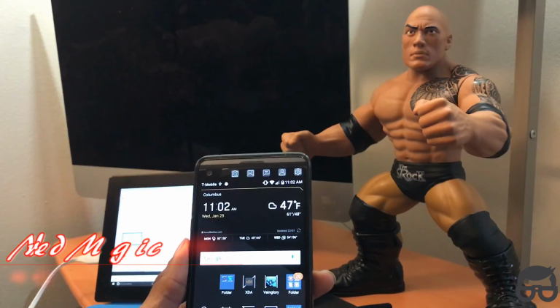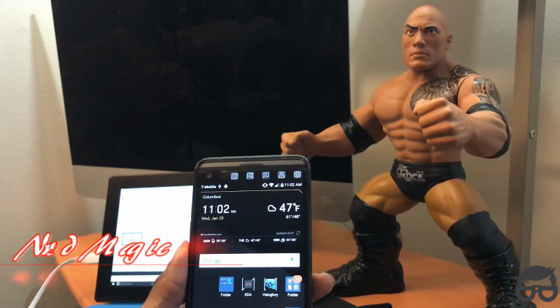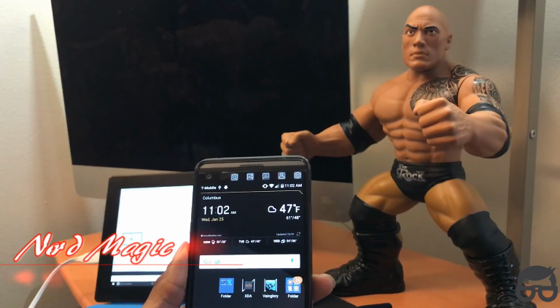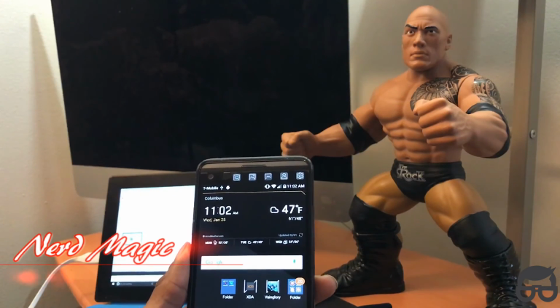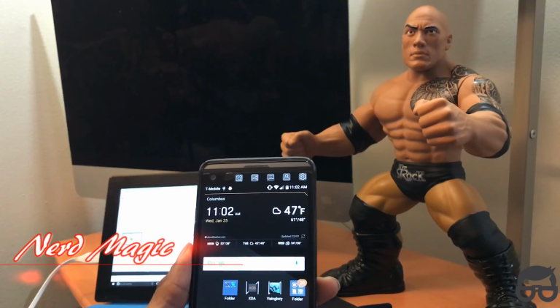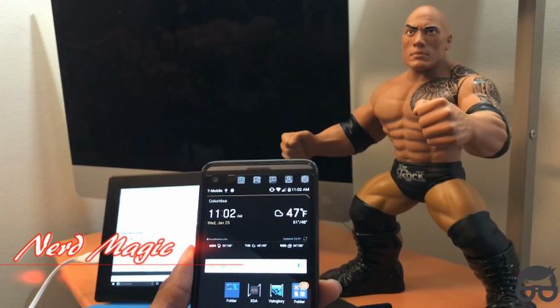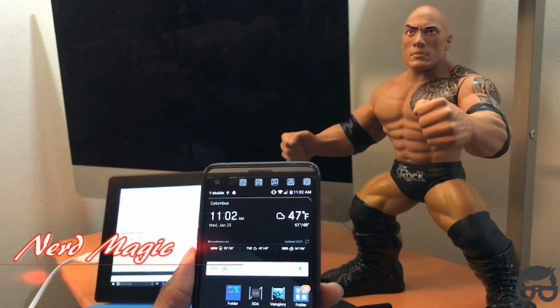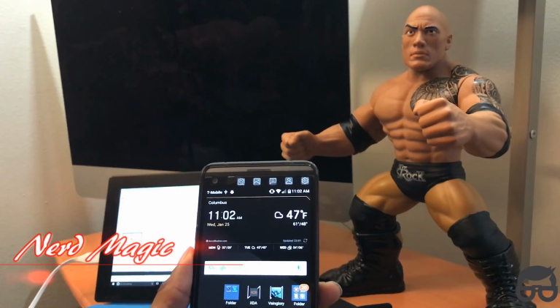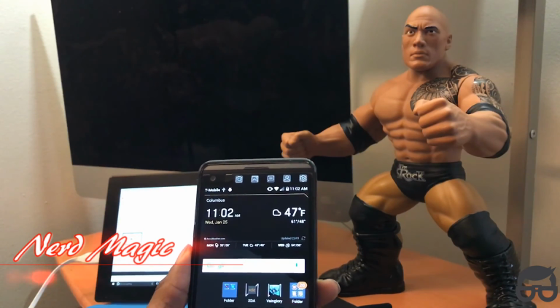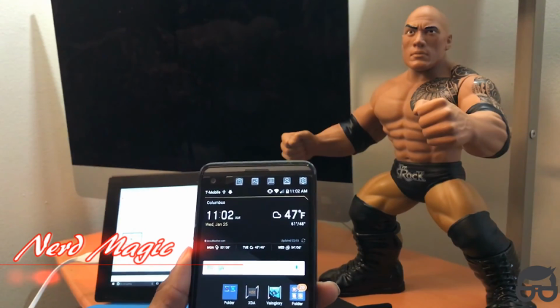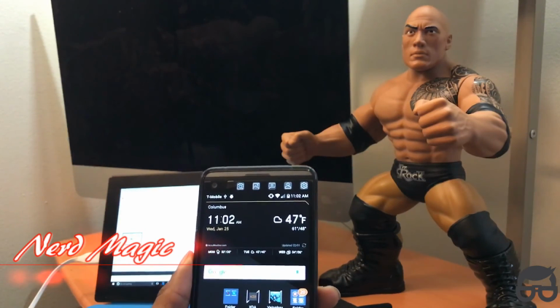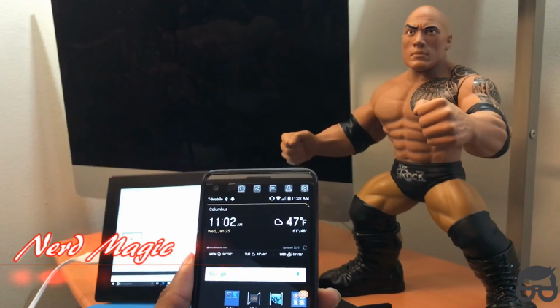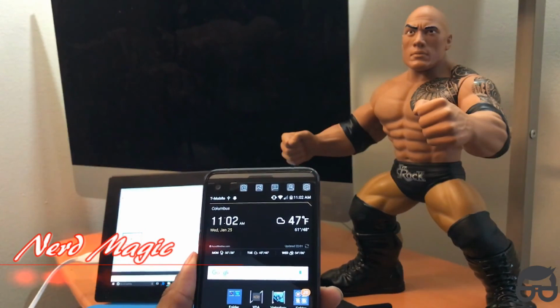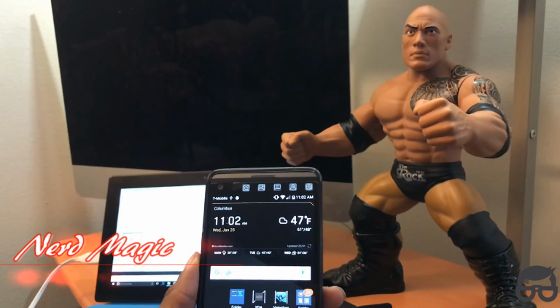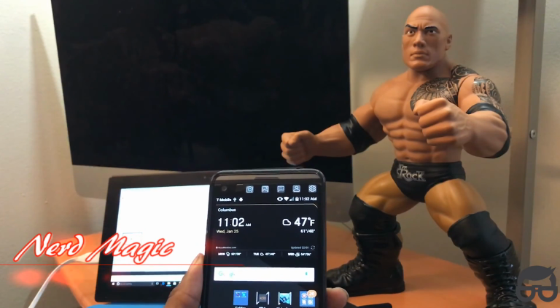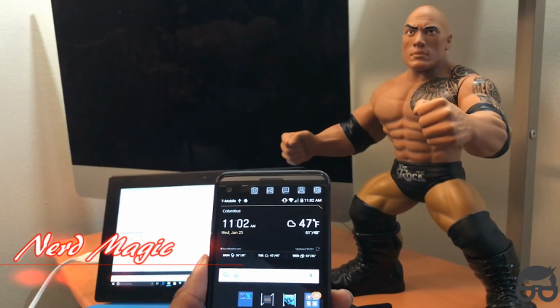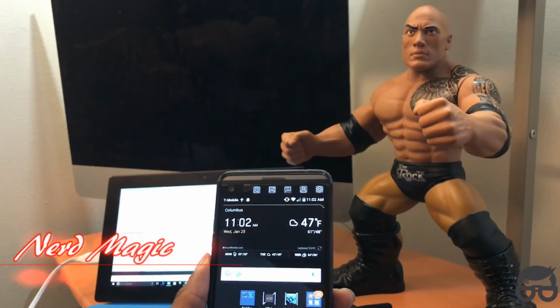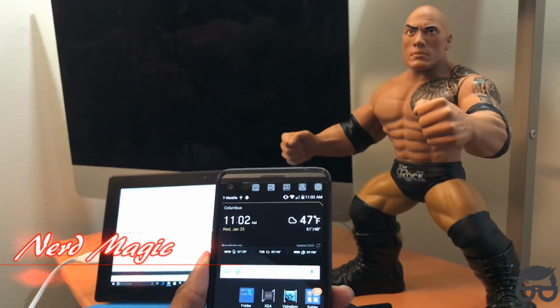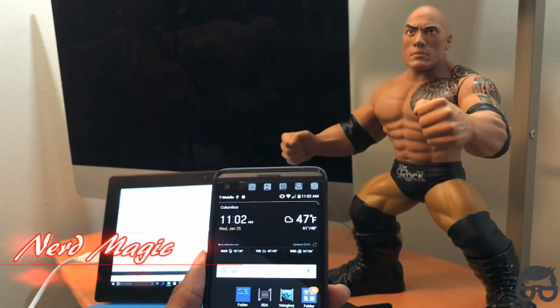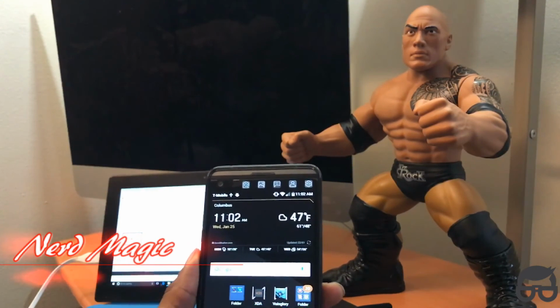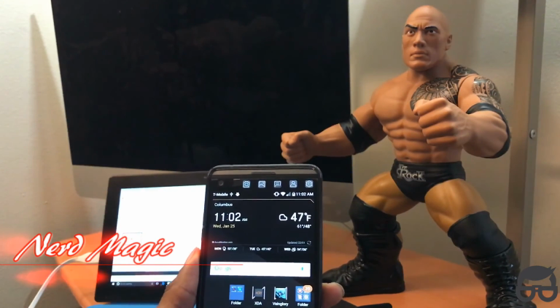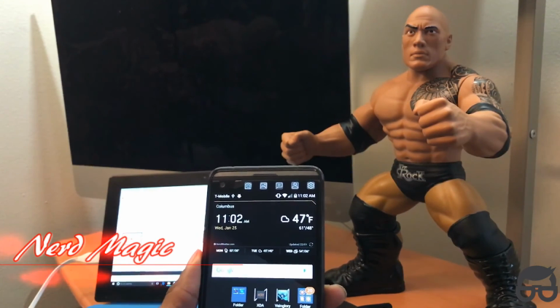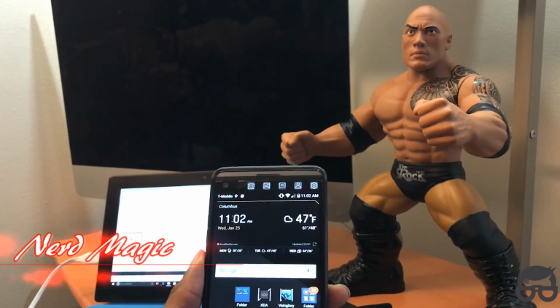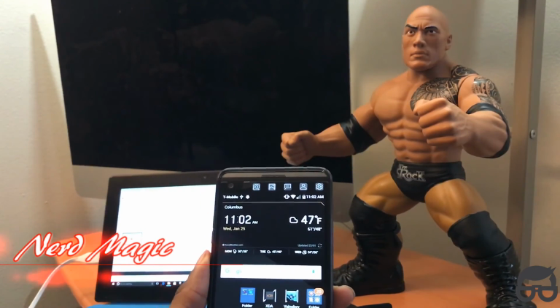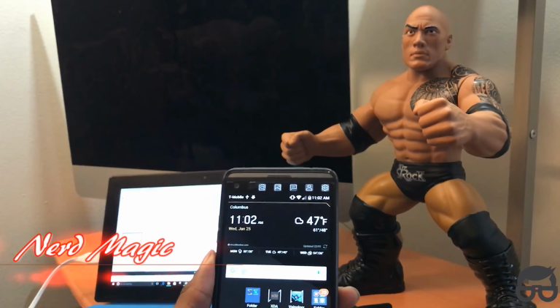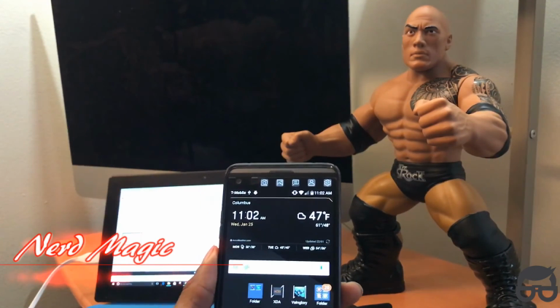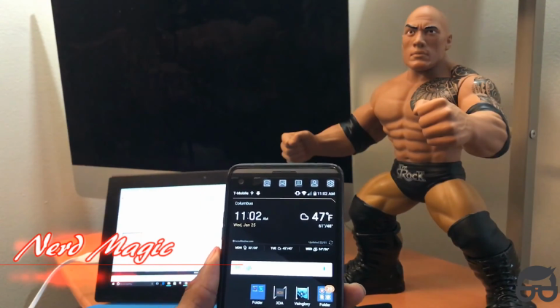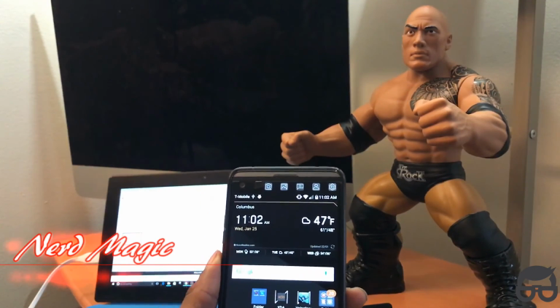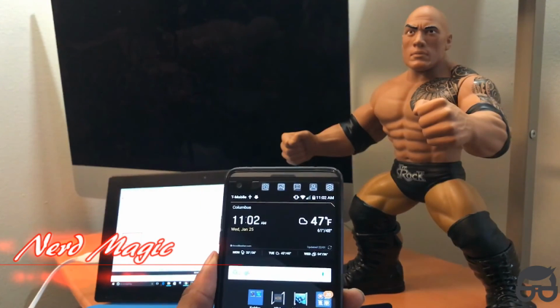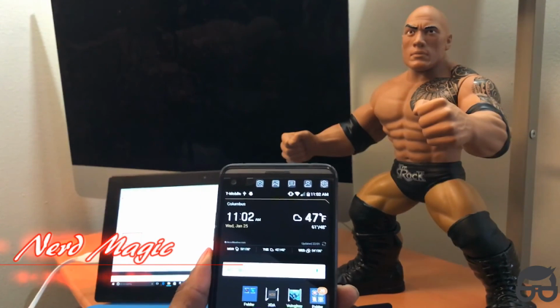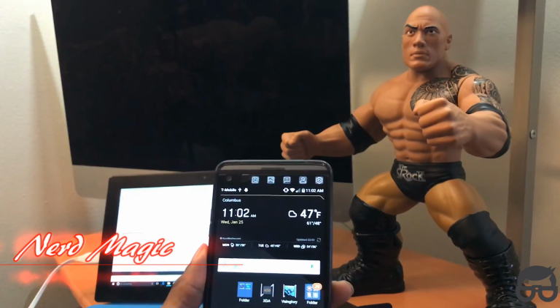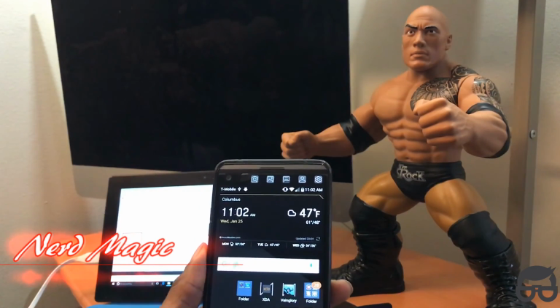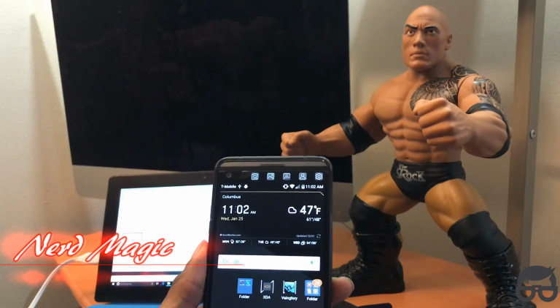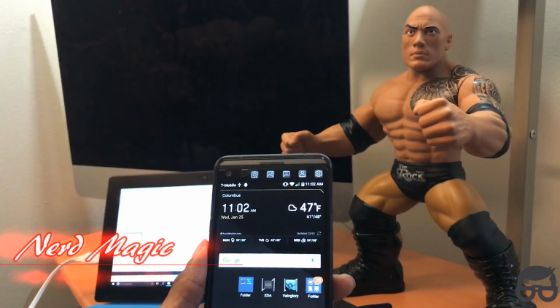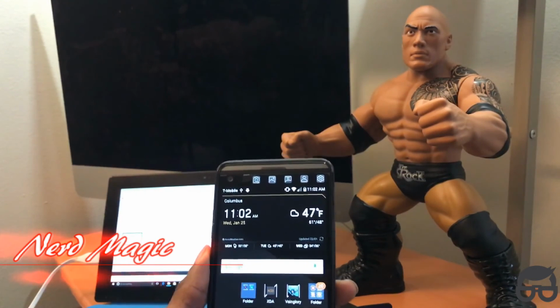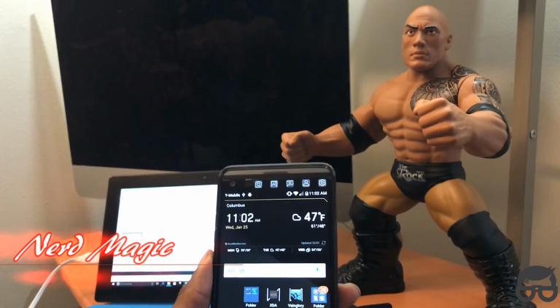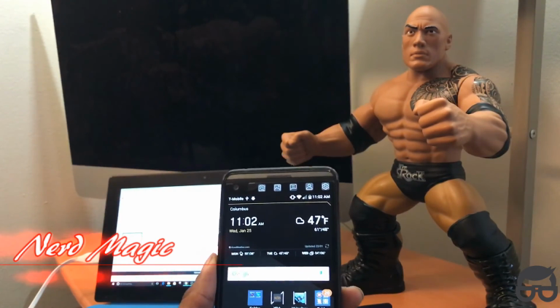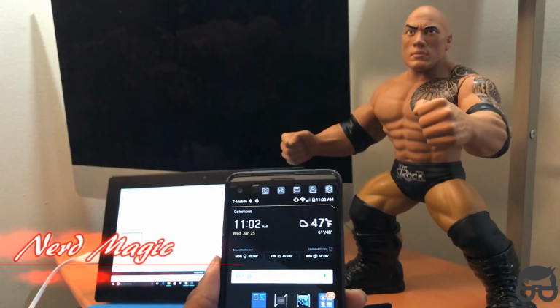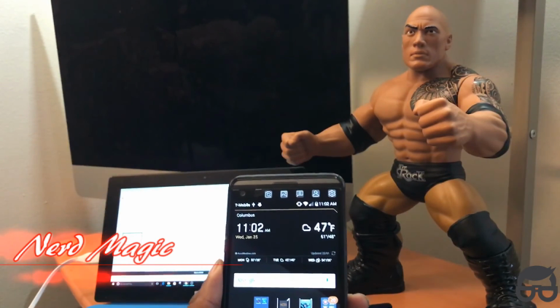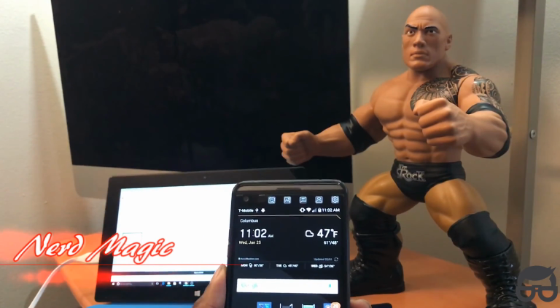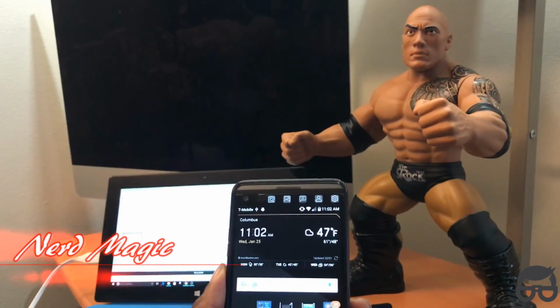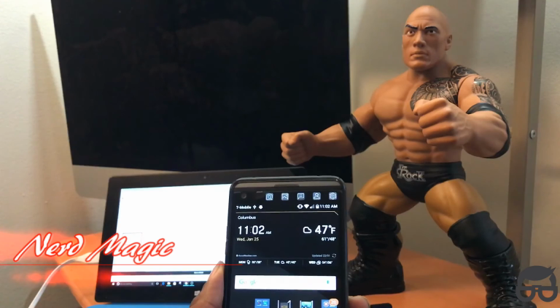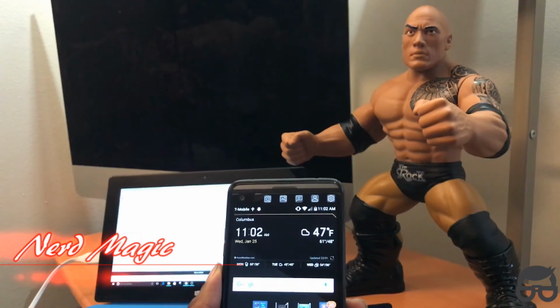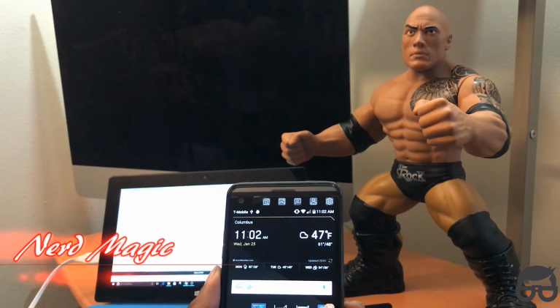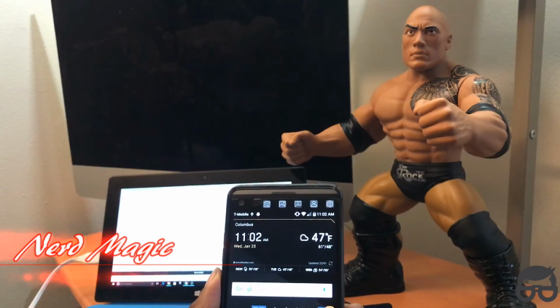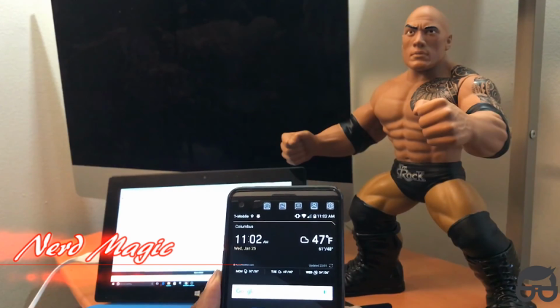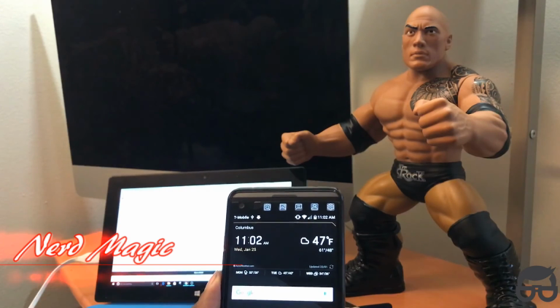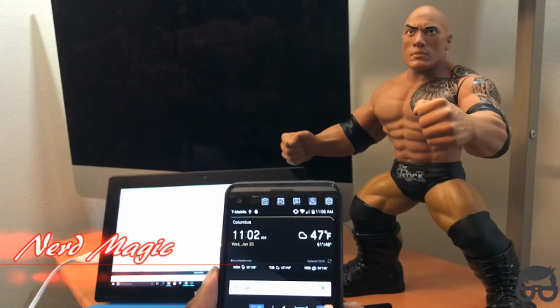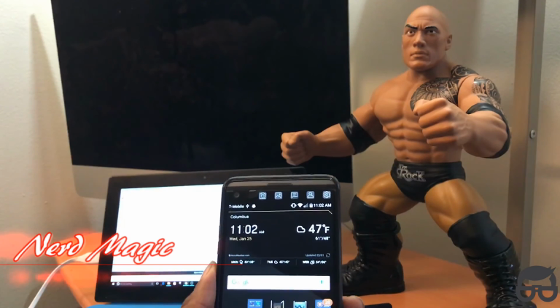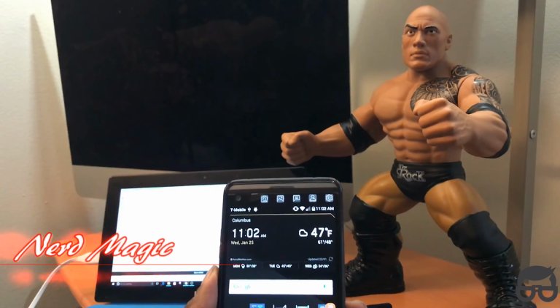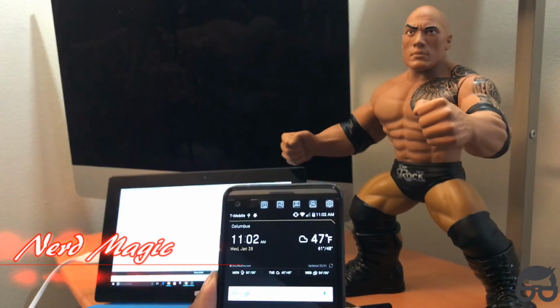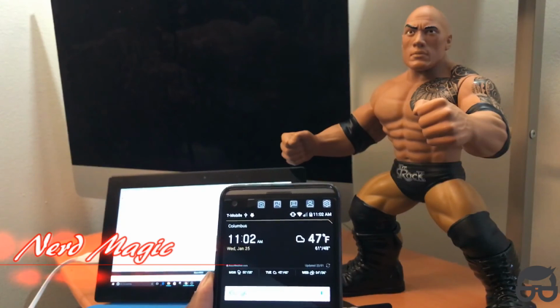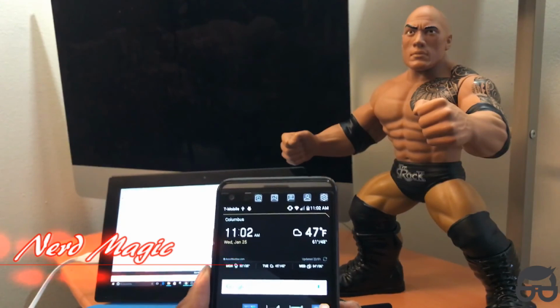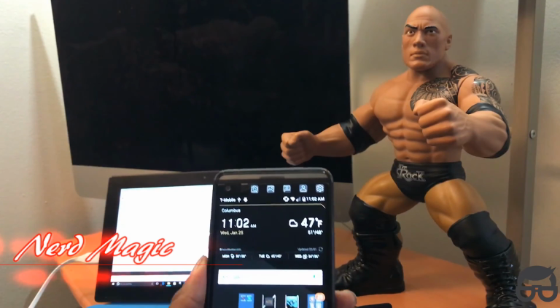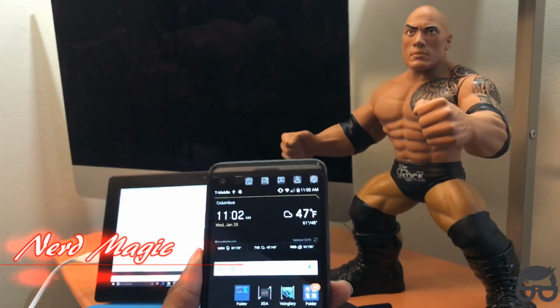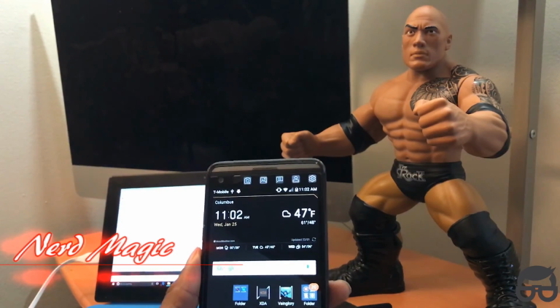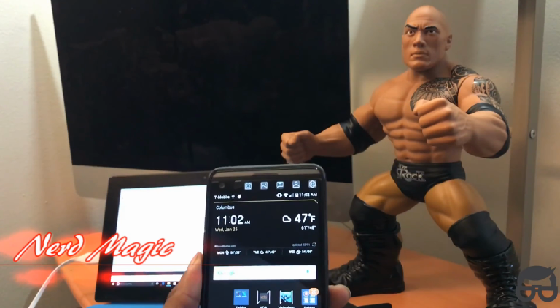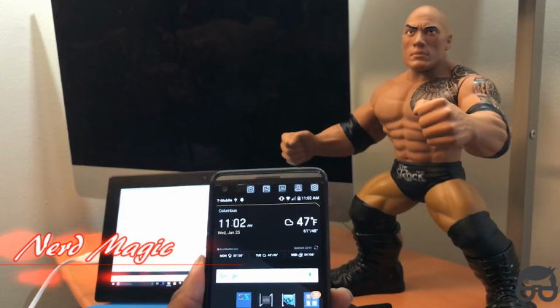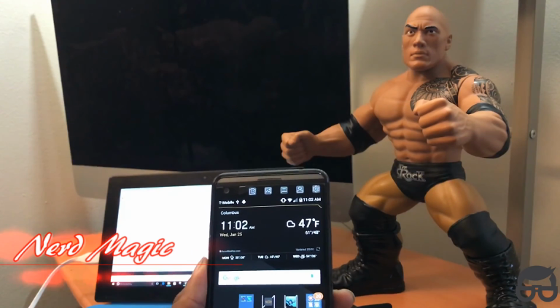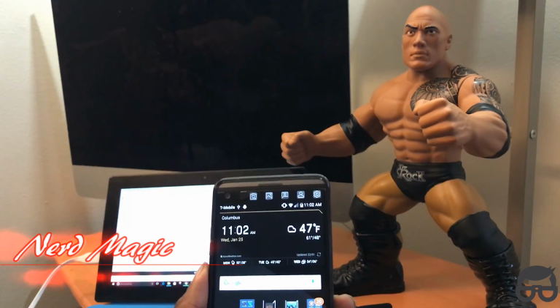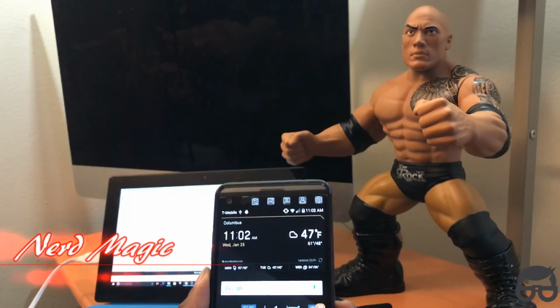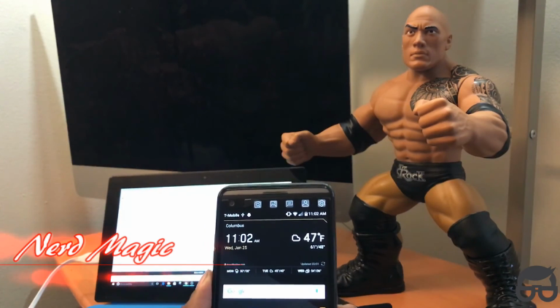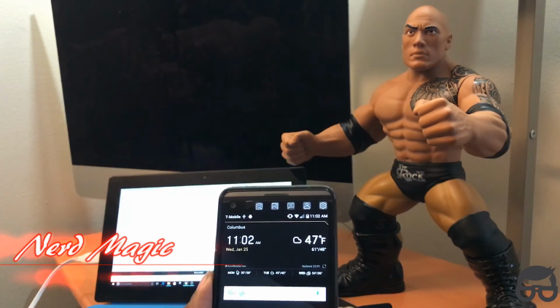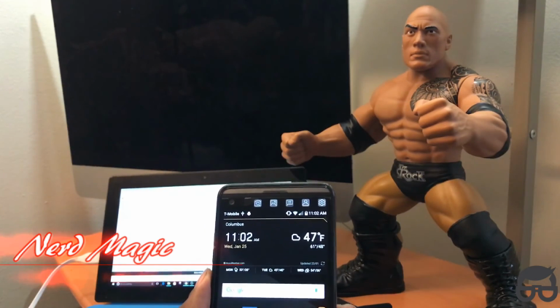Welcome to Nerd Magic, where I show you all of the awesomeness and magic of being a nerd. I love being a nerd.